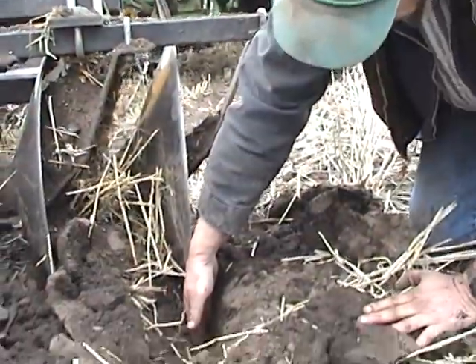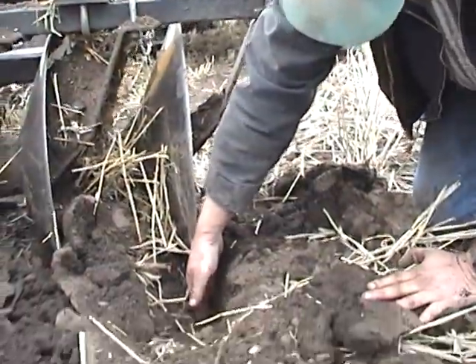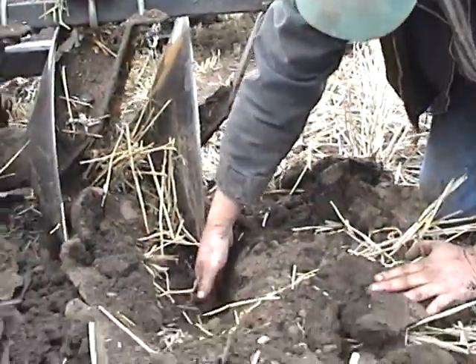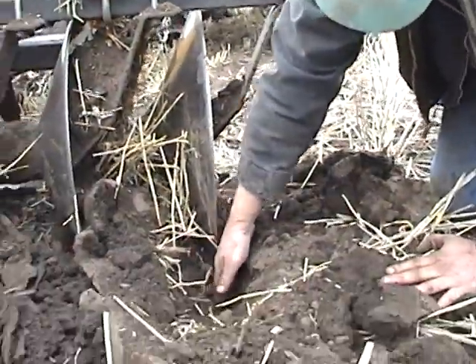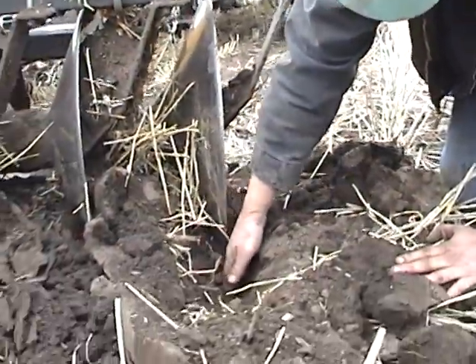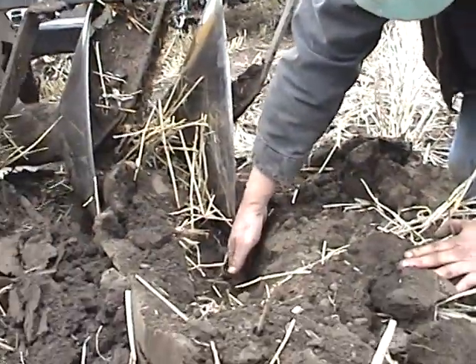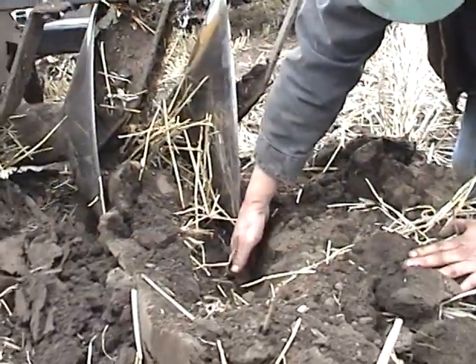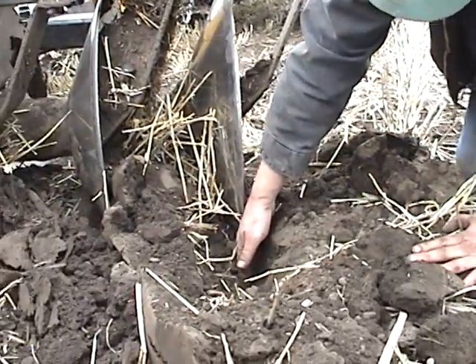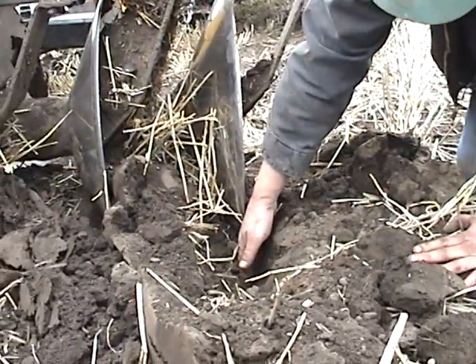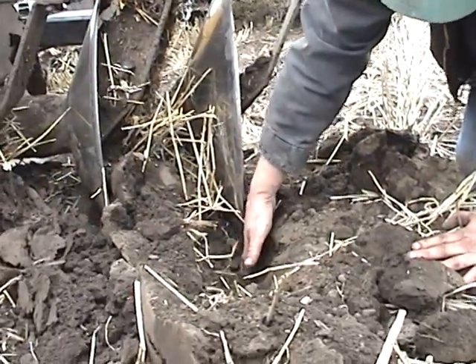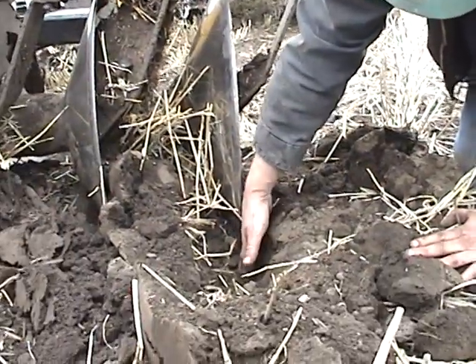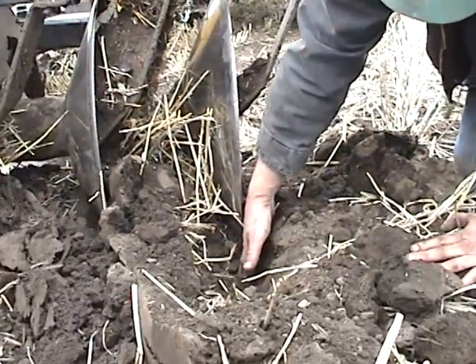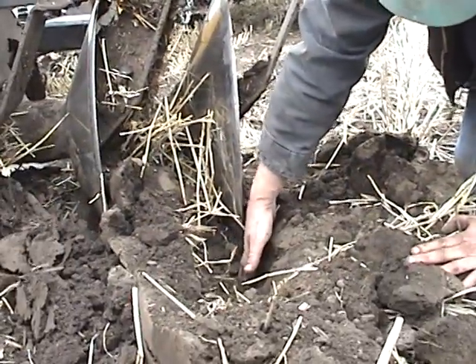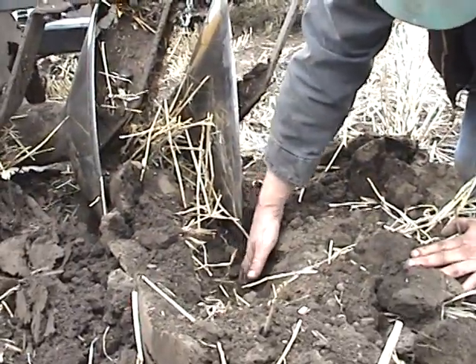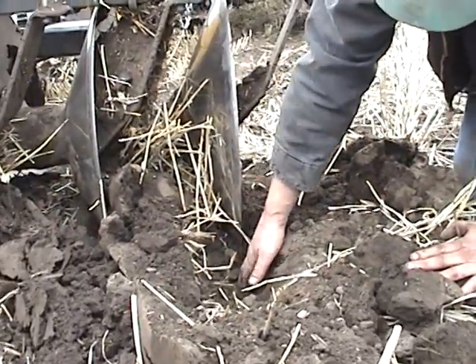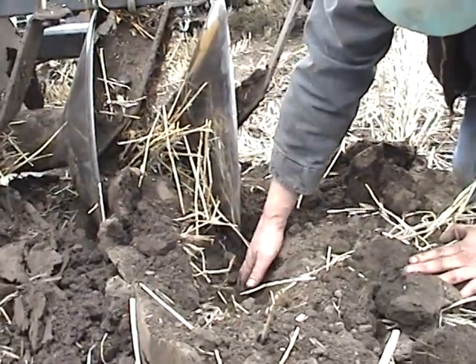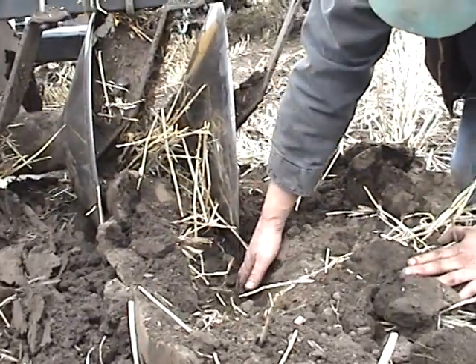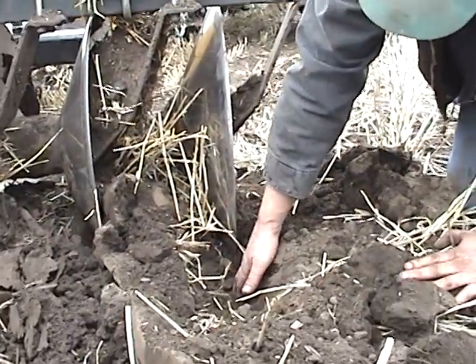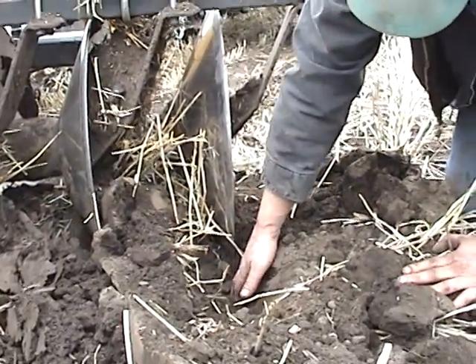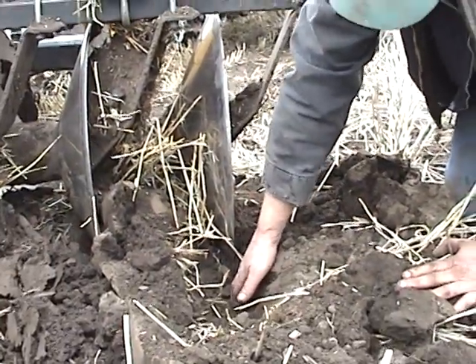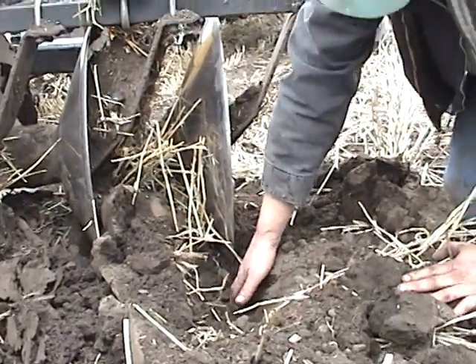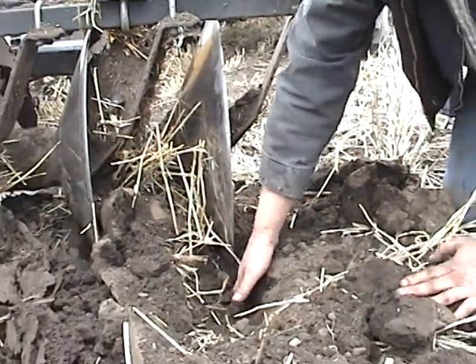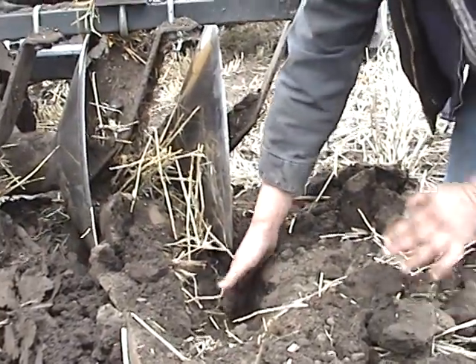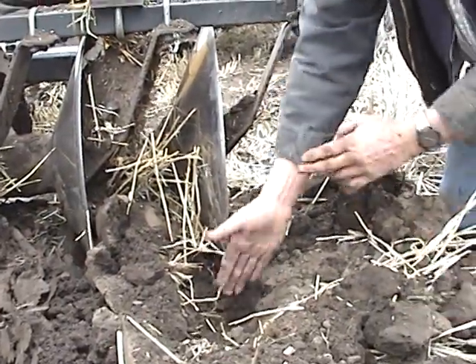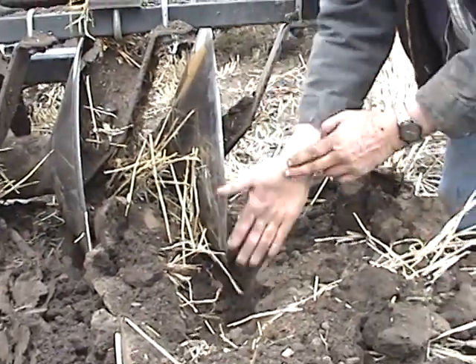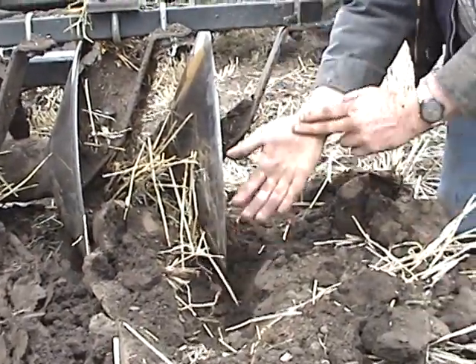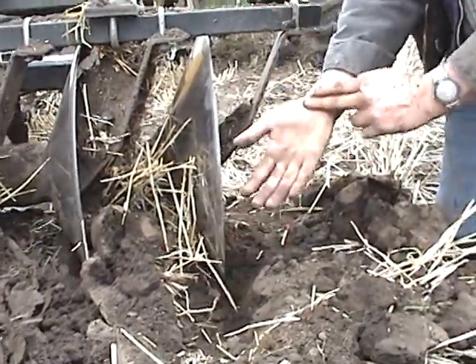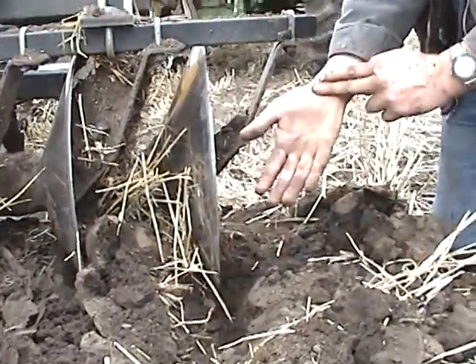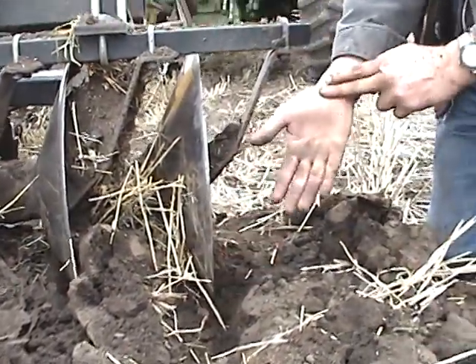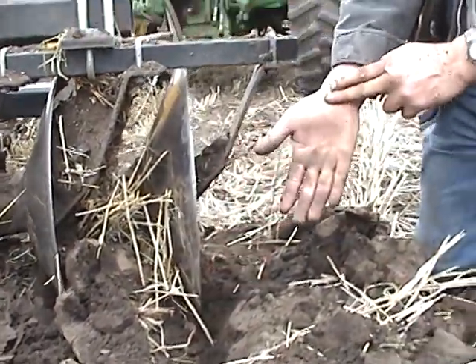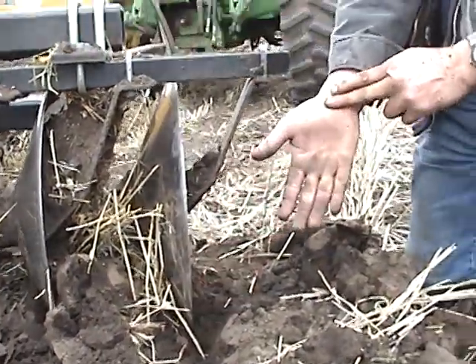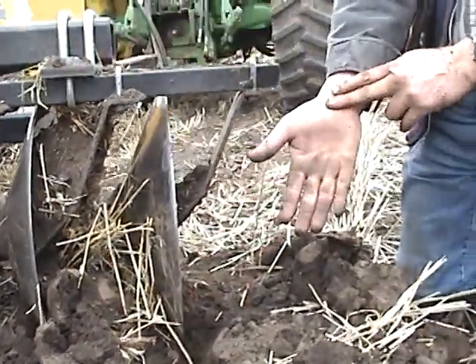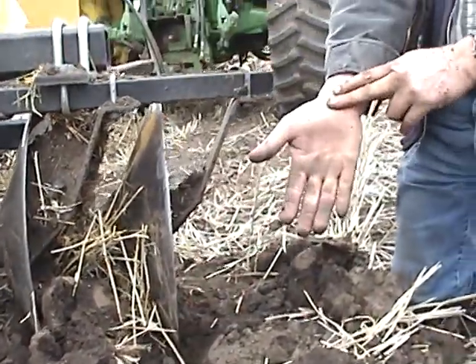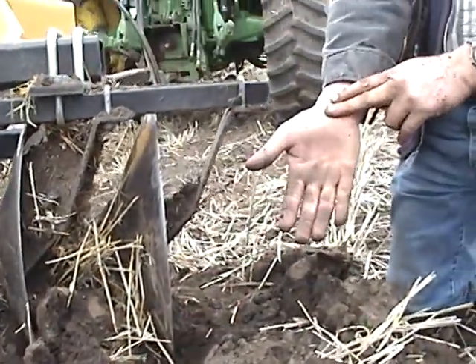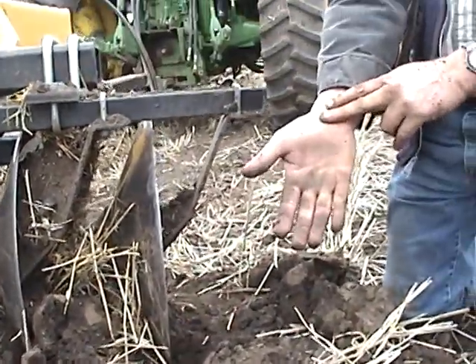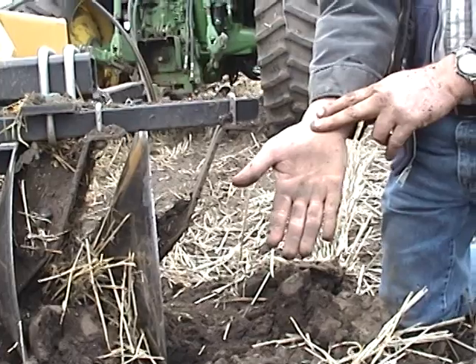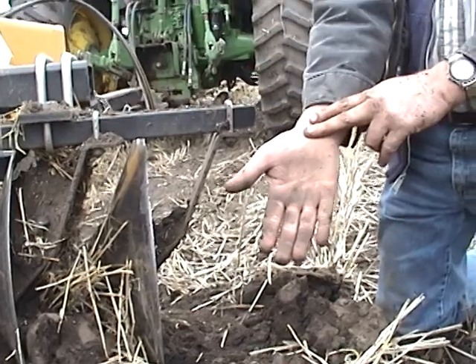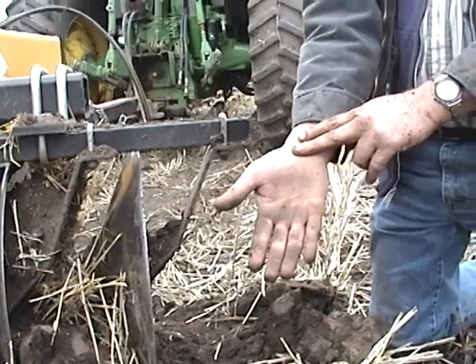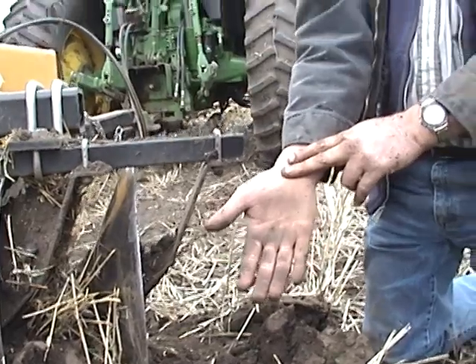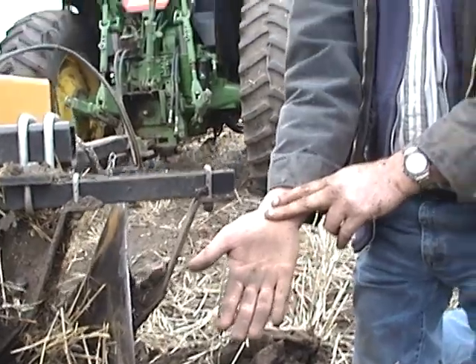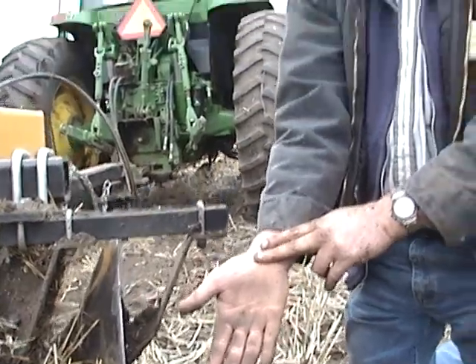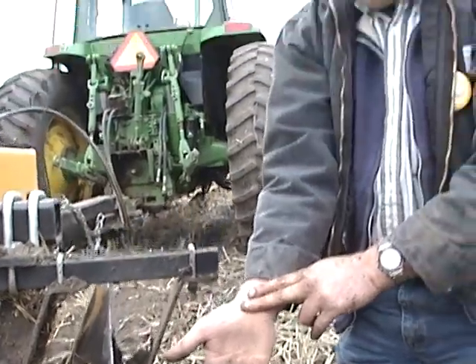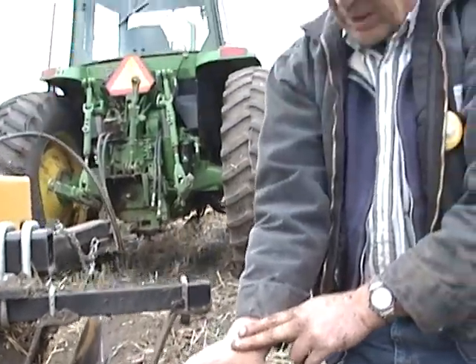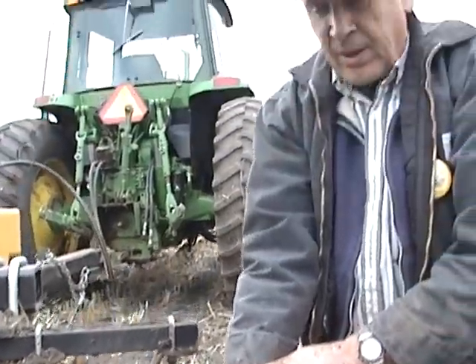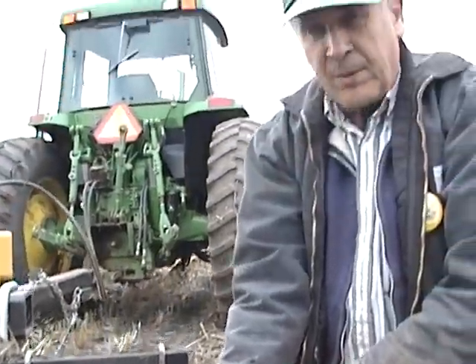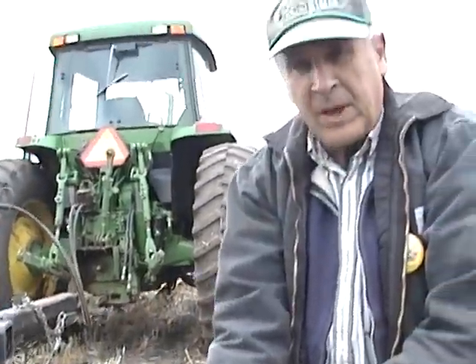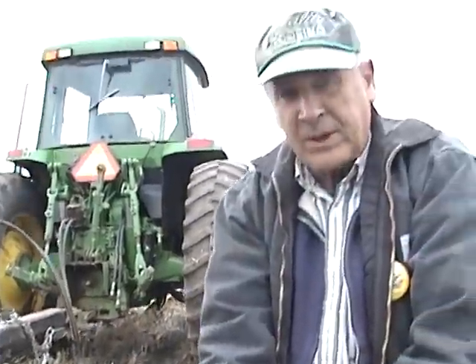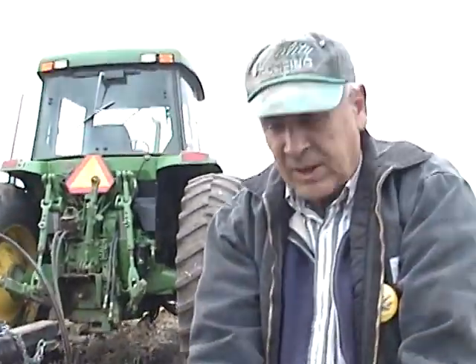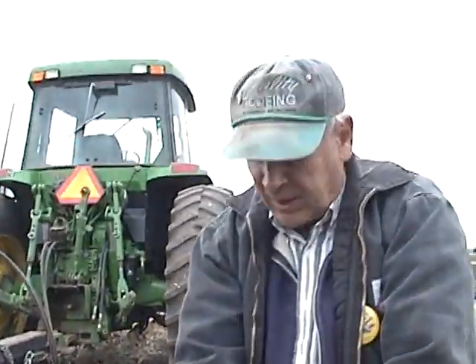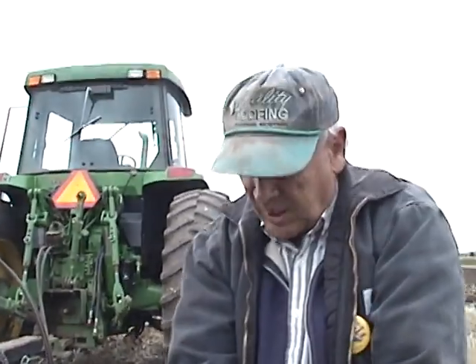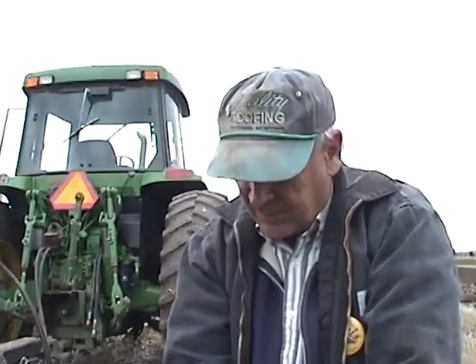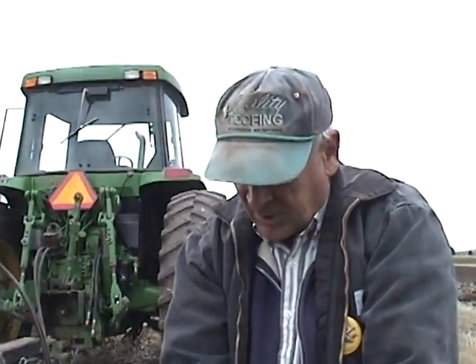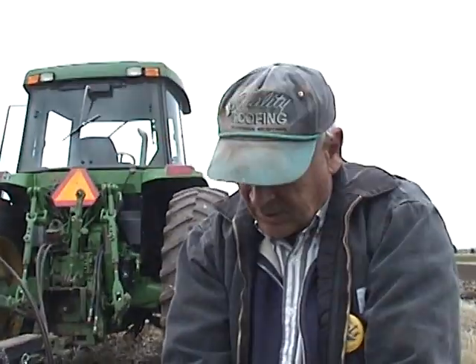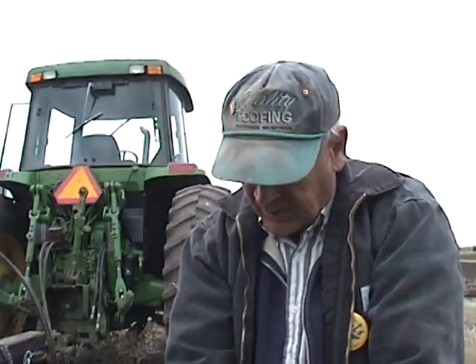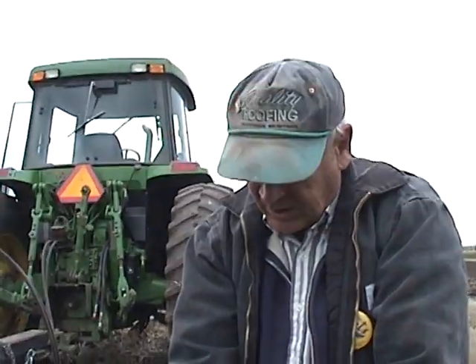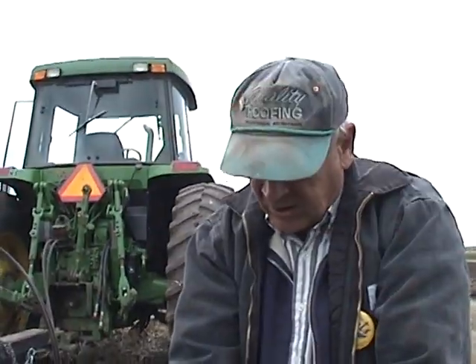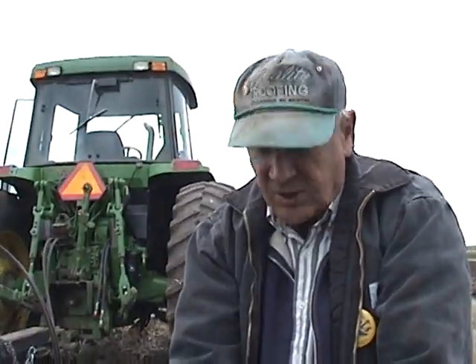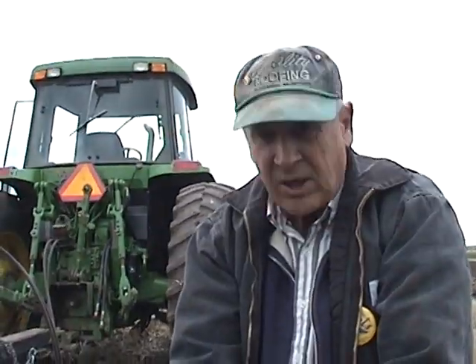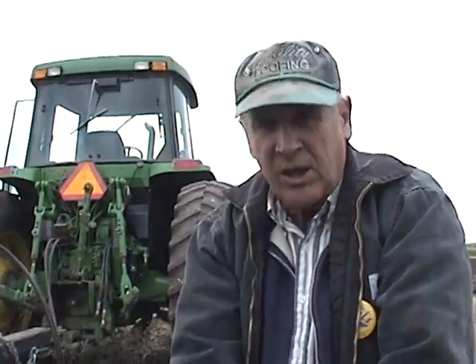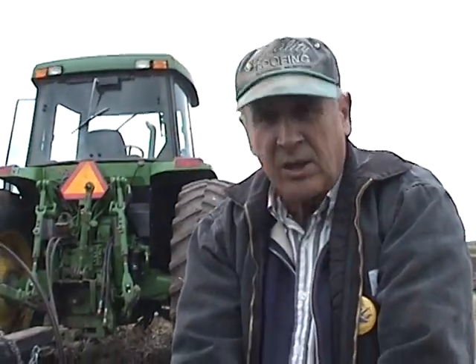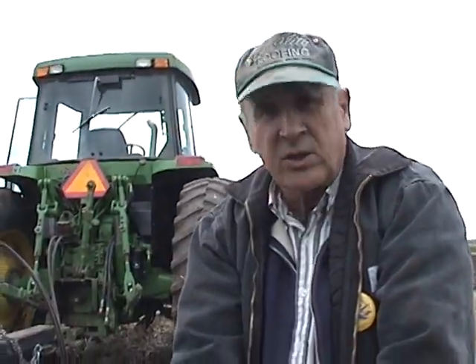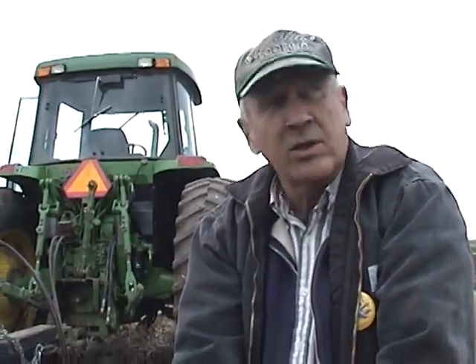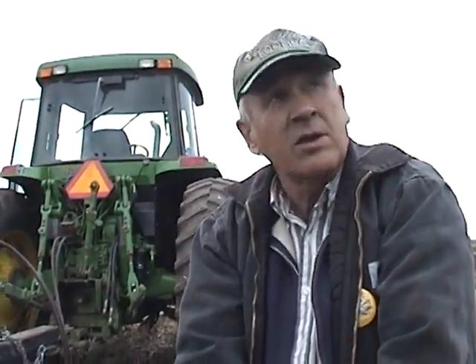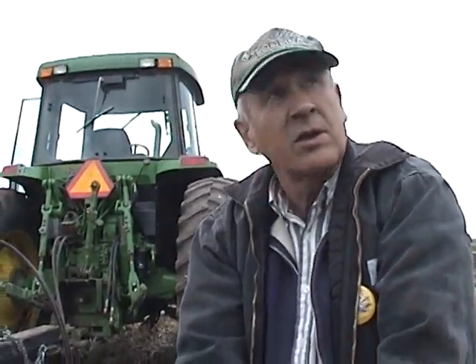This is how deep it's going — about that deep. That's about 6 to 8 inches. We'll see you soon.